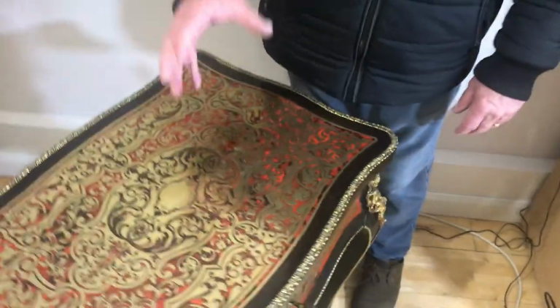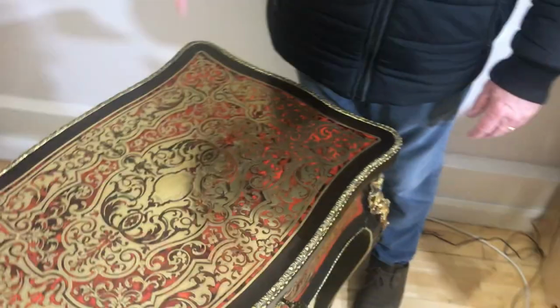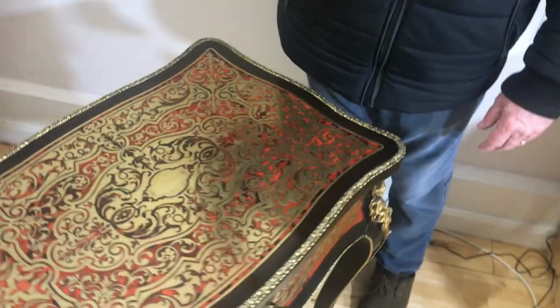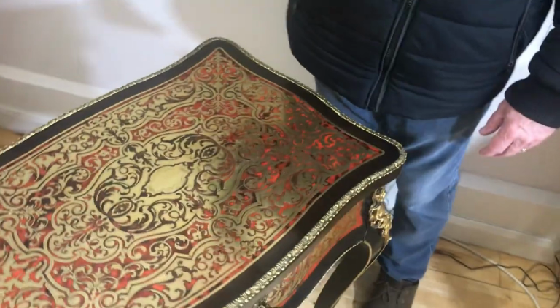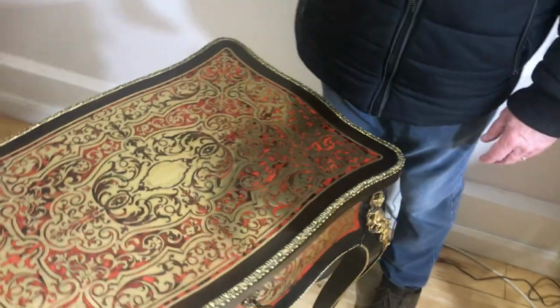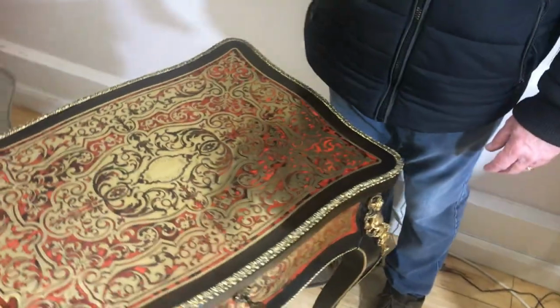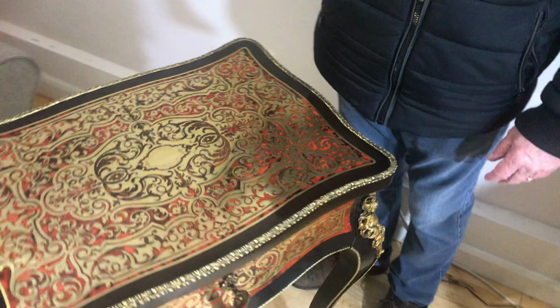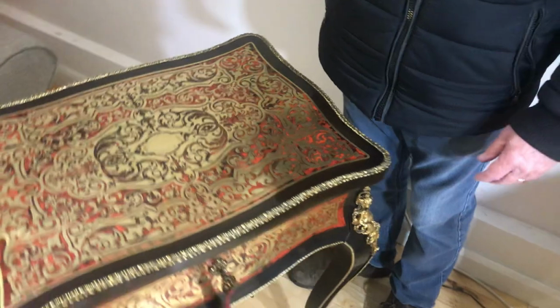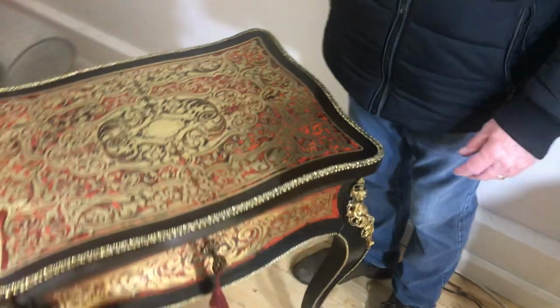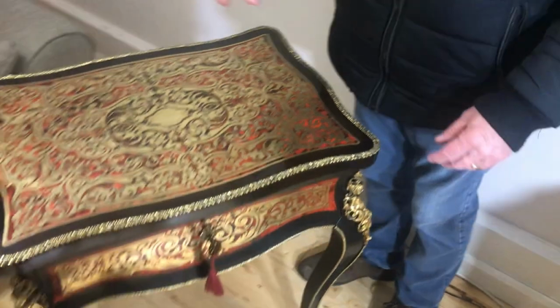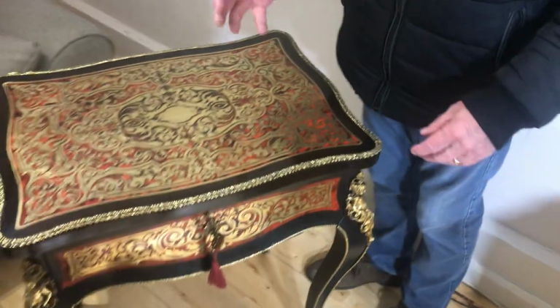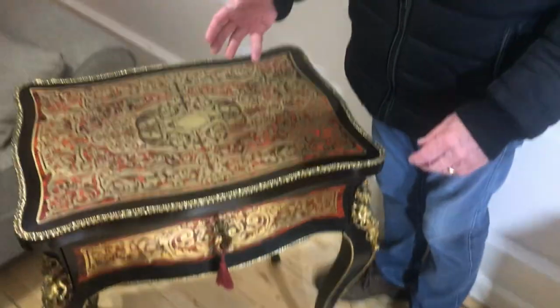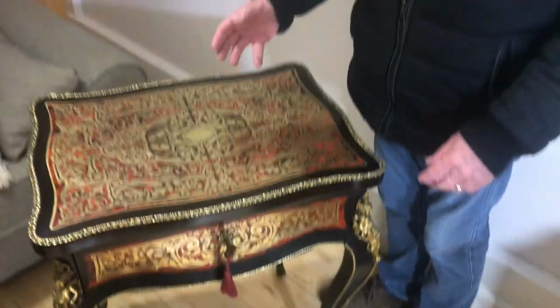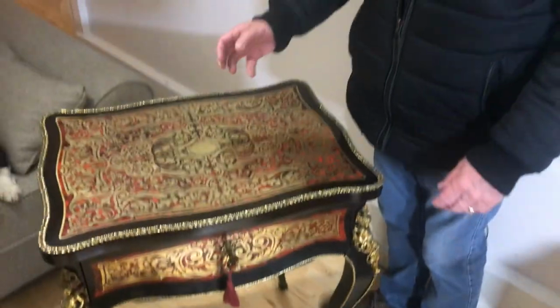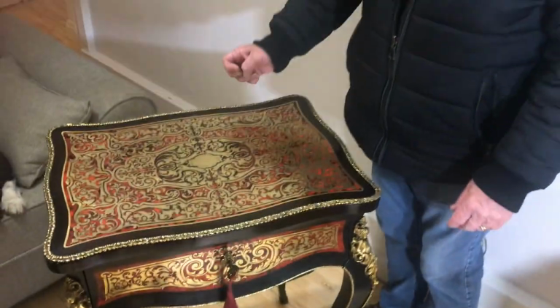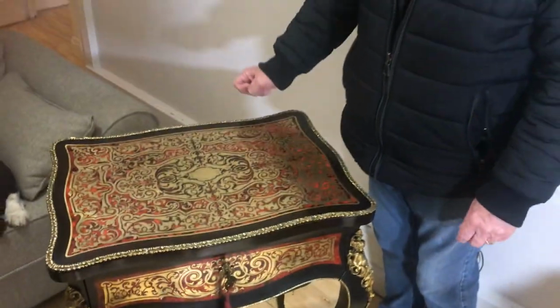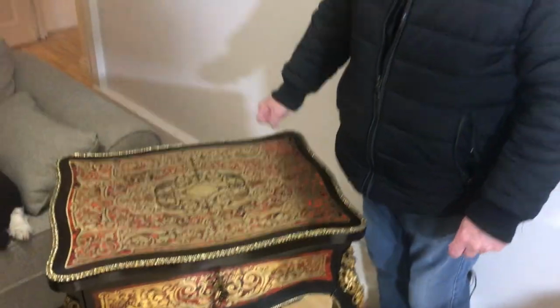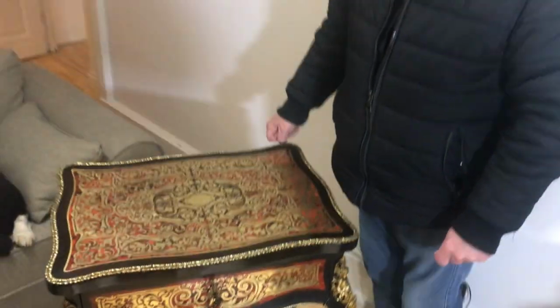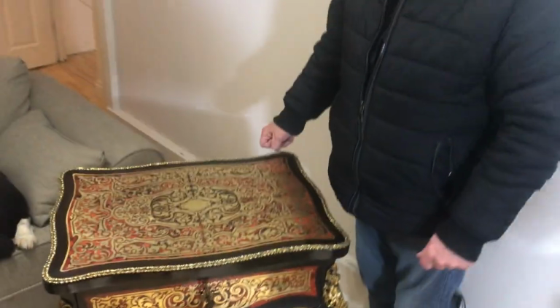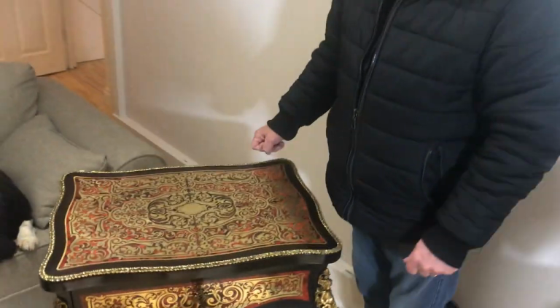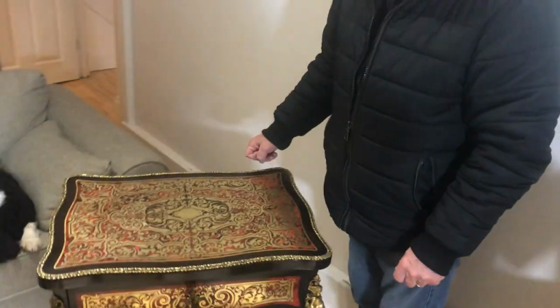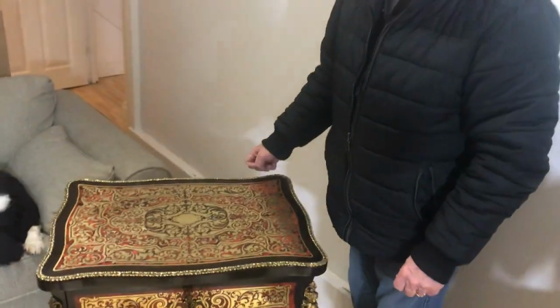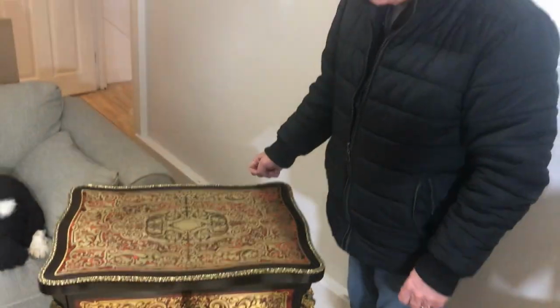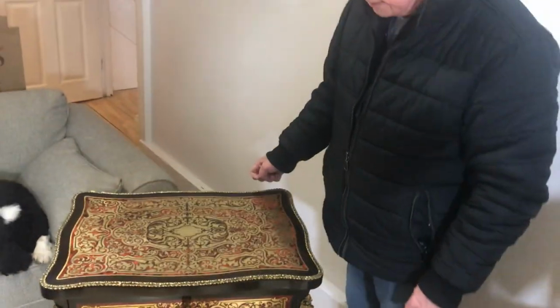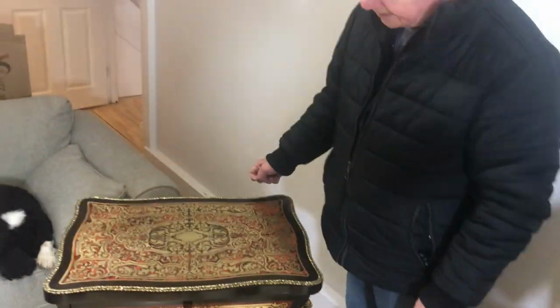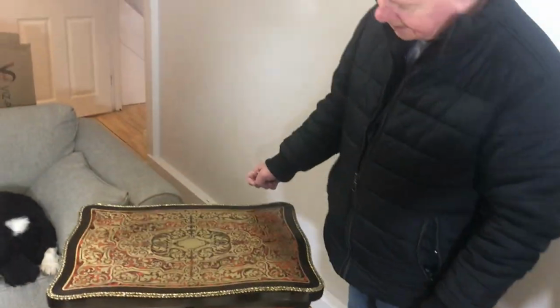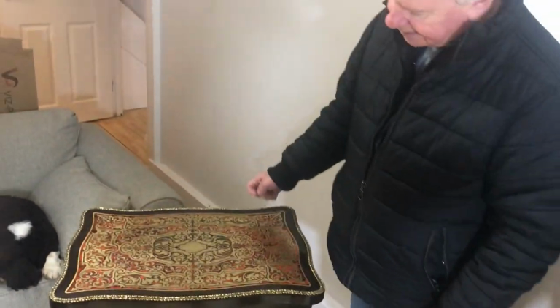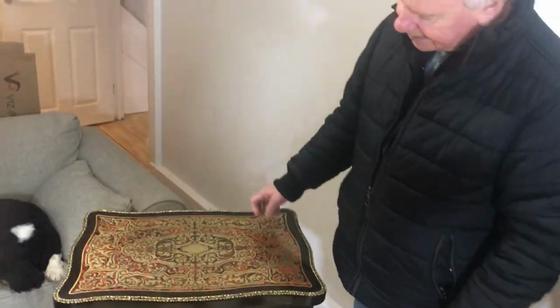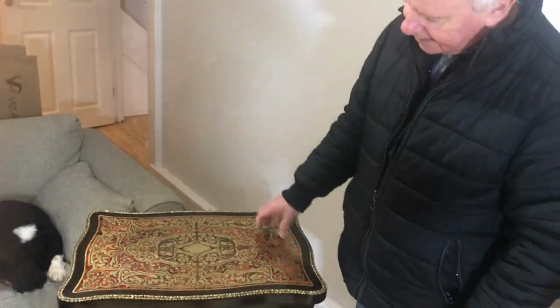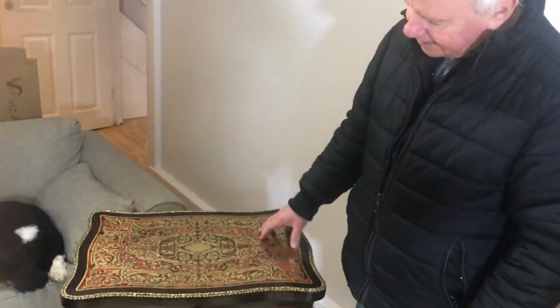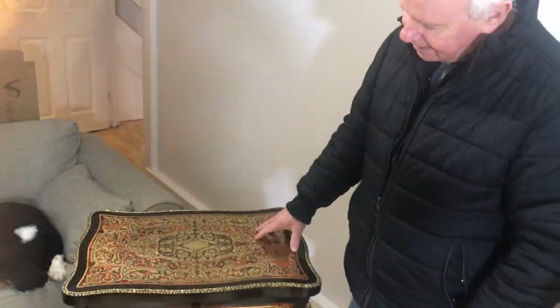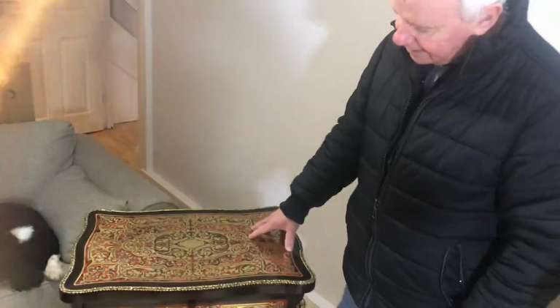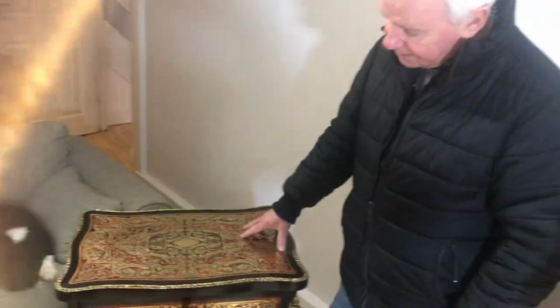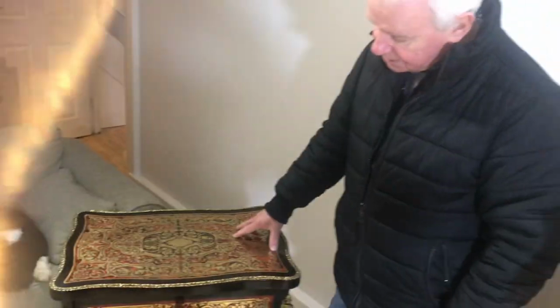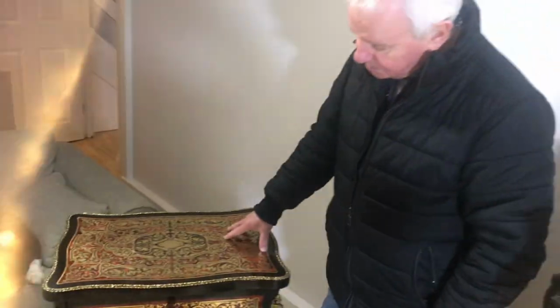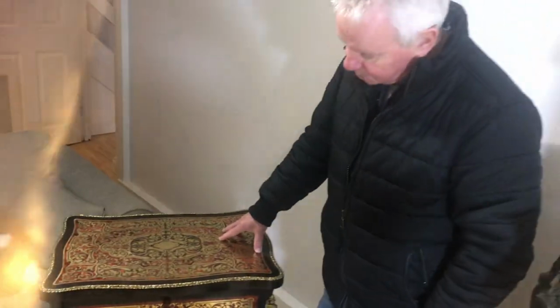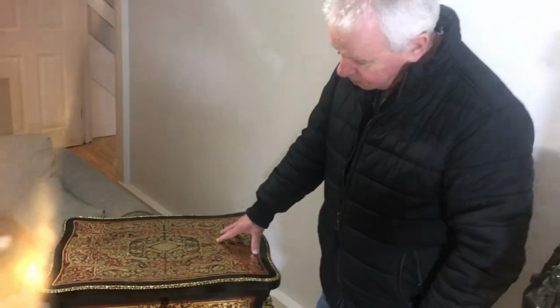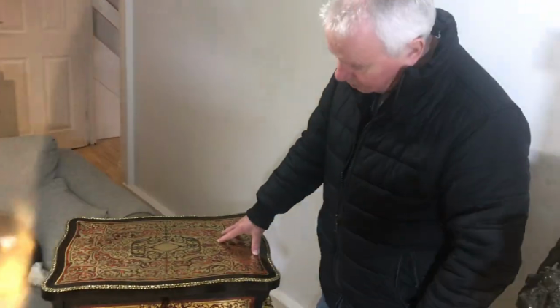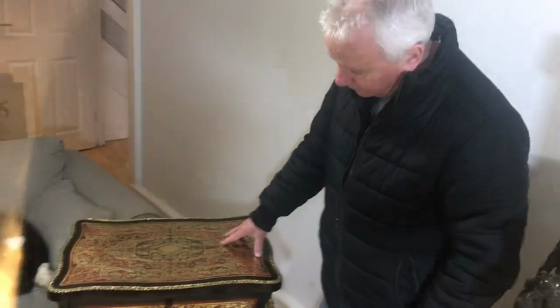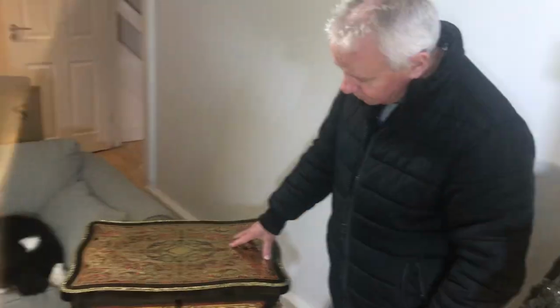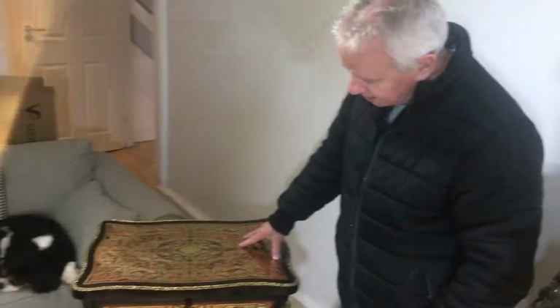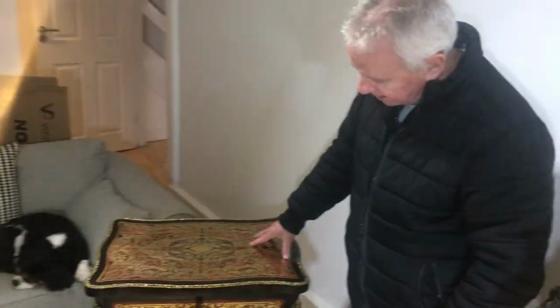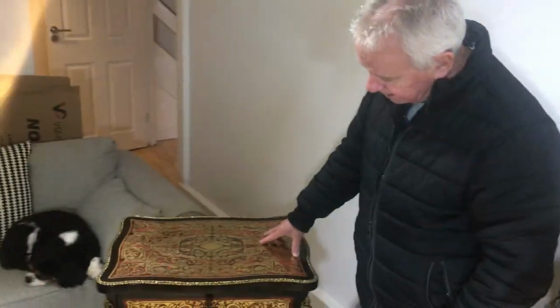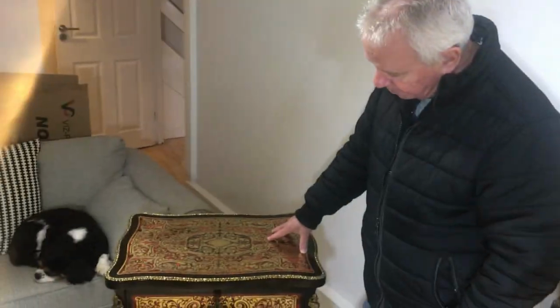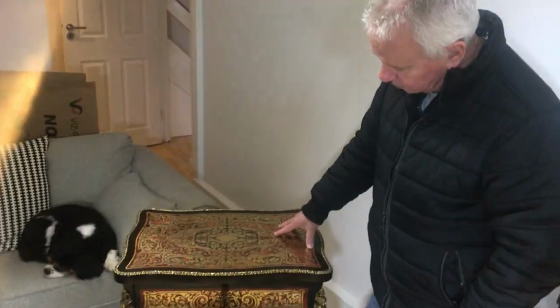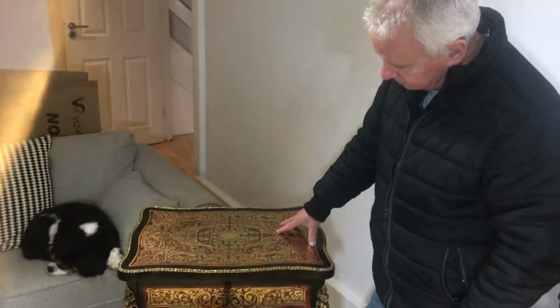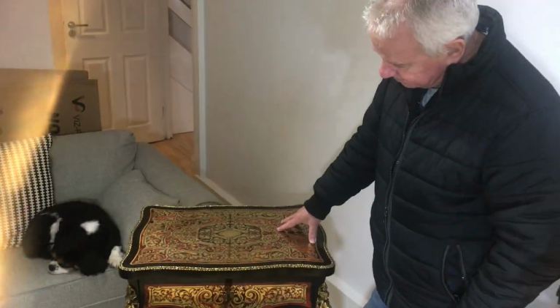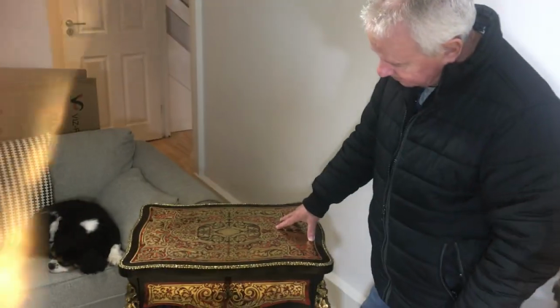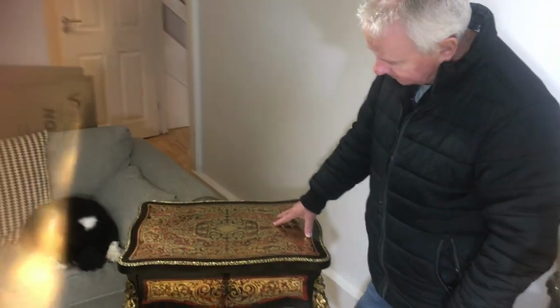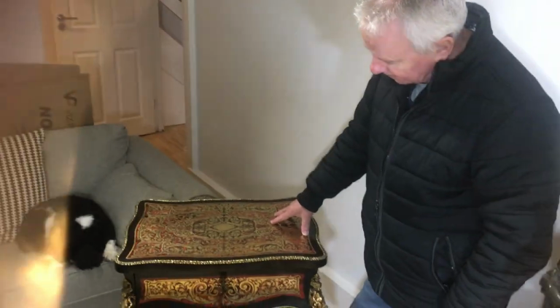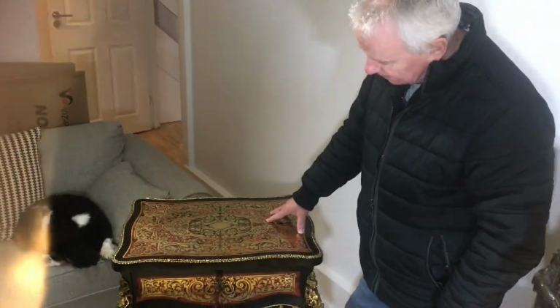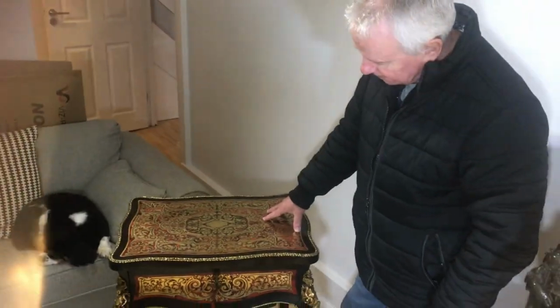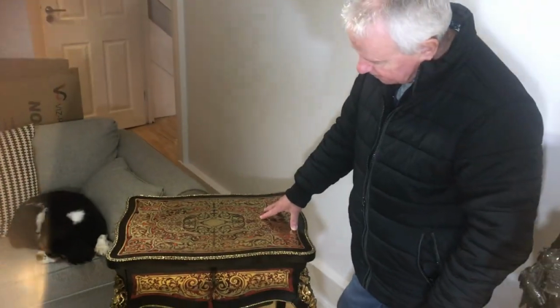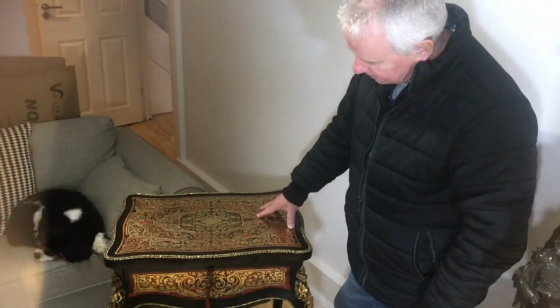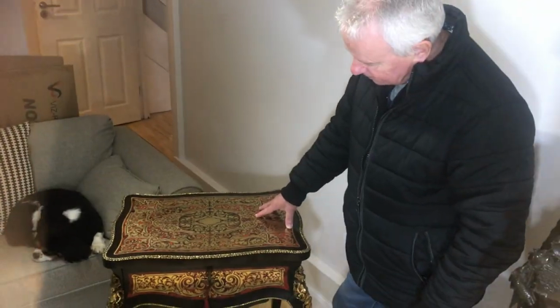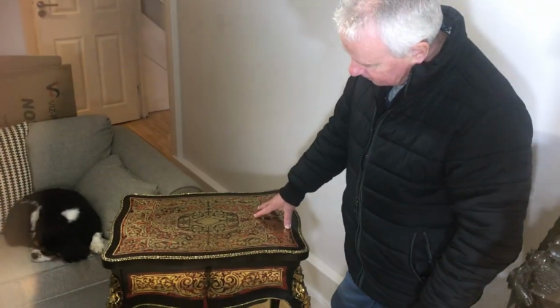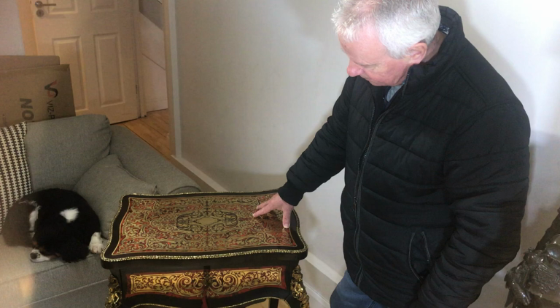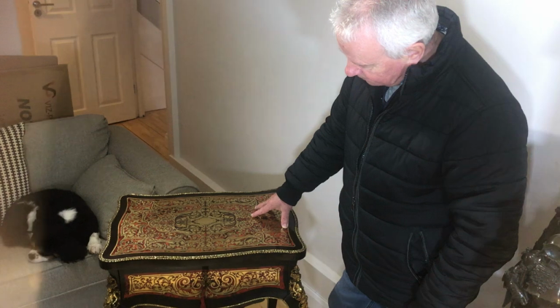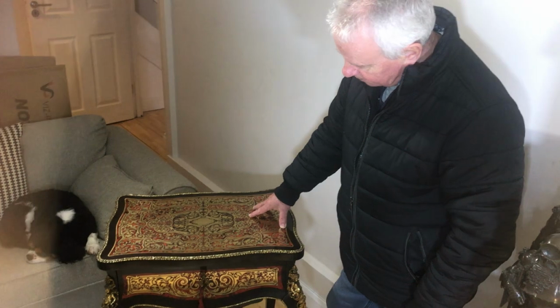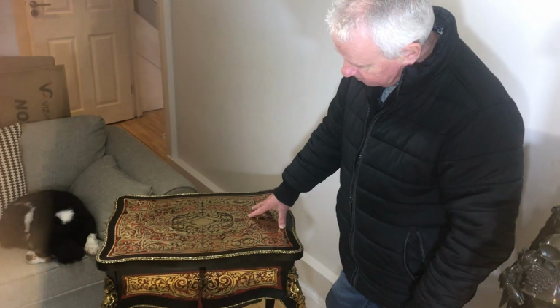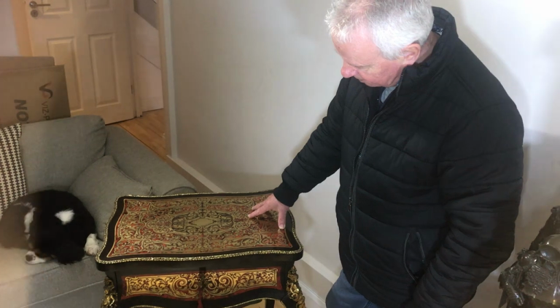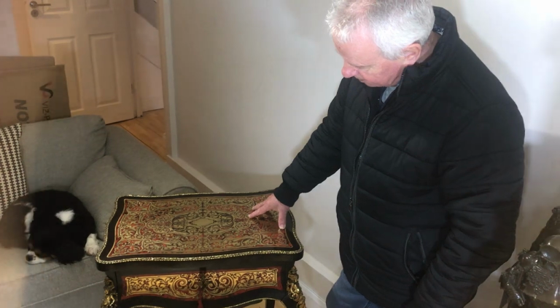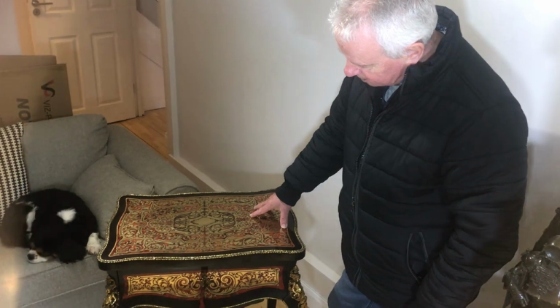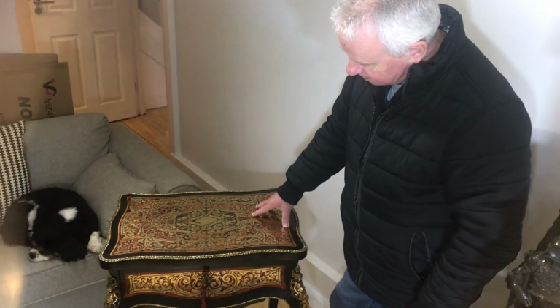Nice with a lamp or a bronze on. It's a beautiful table. Thank you very much.